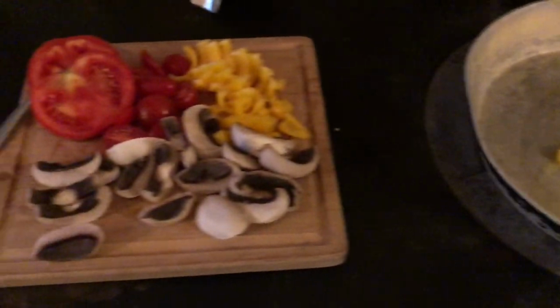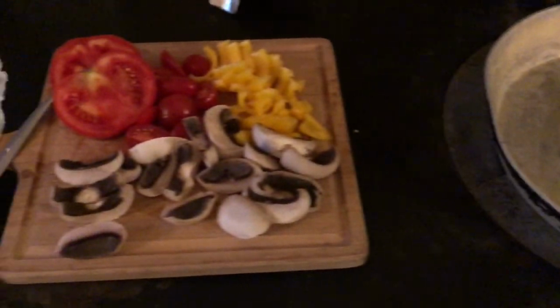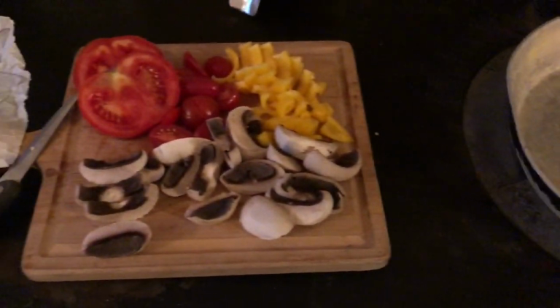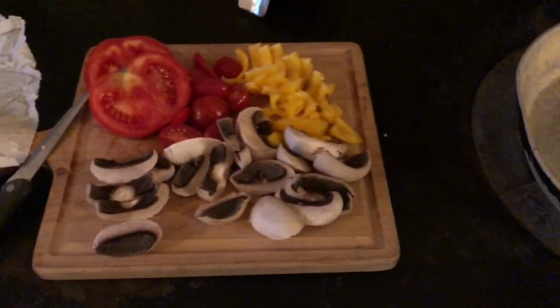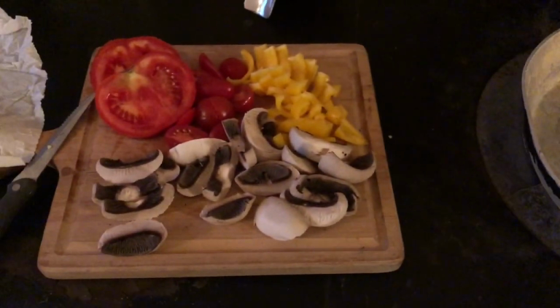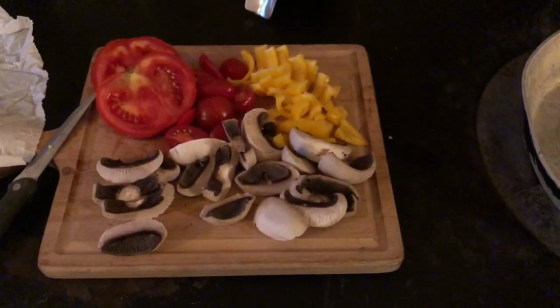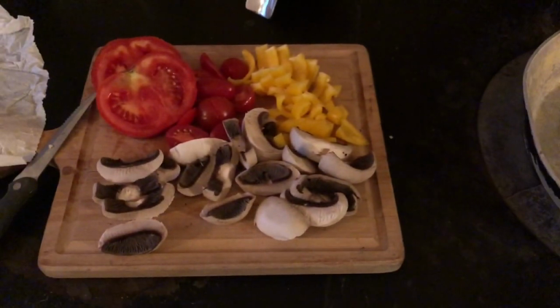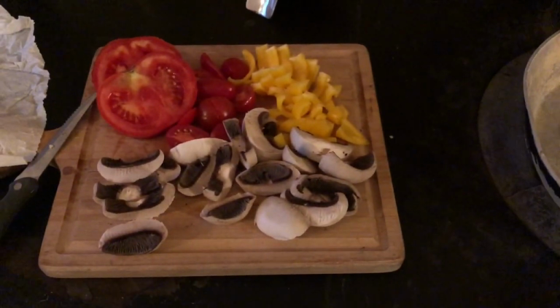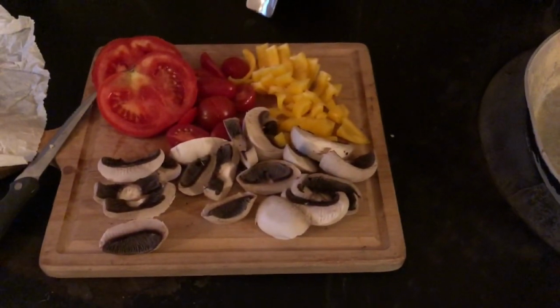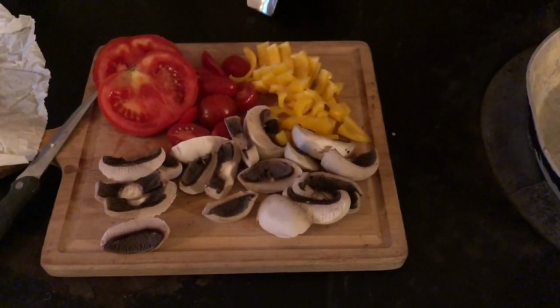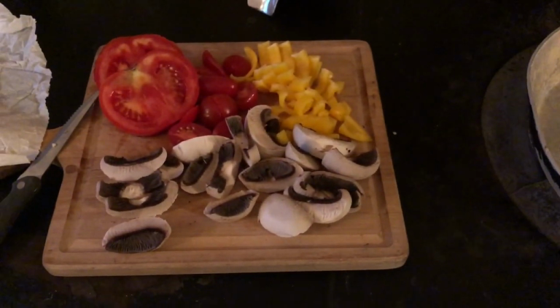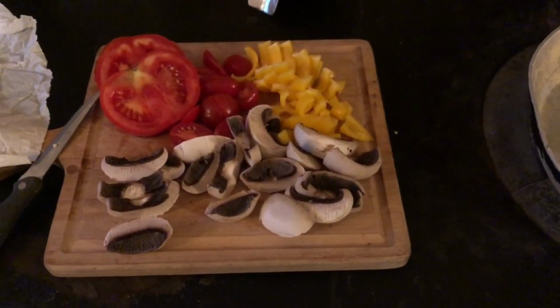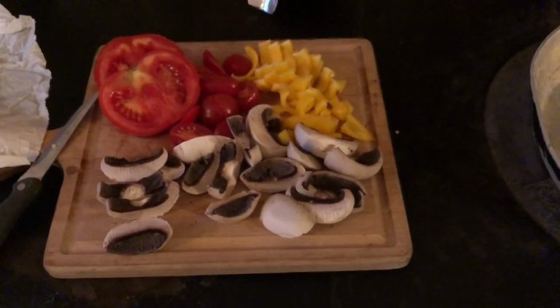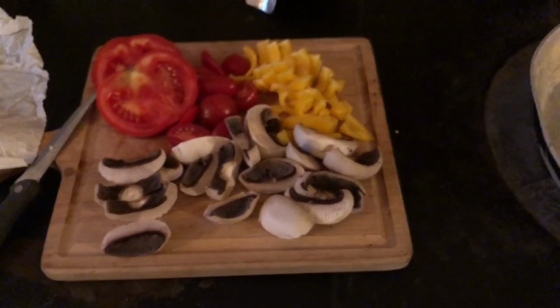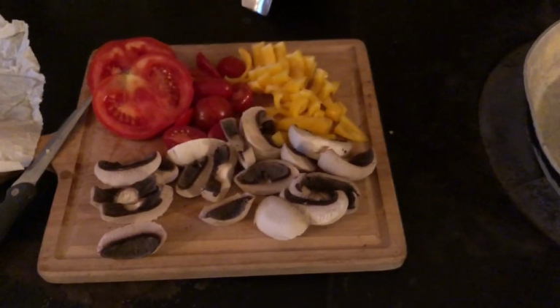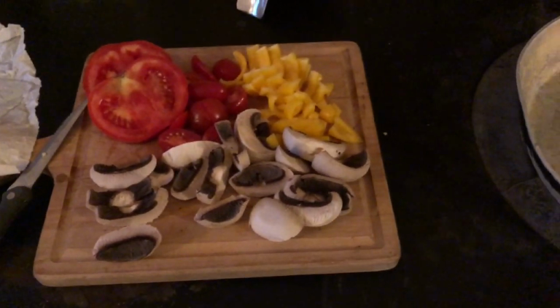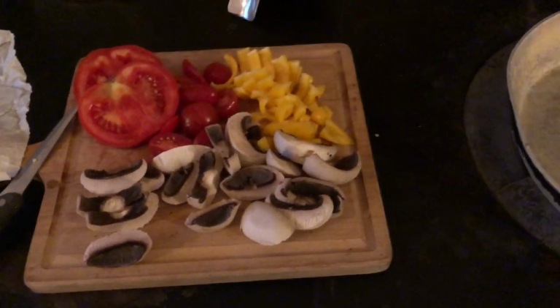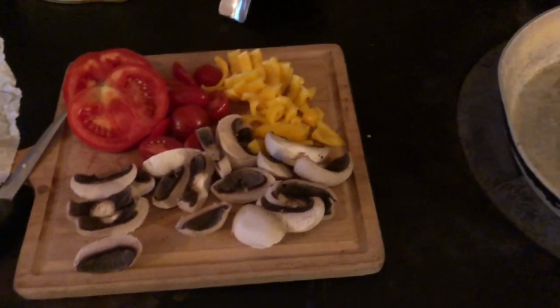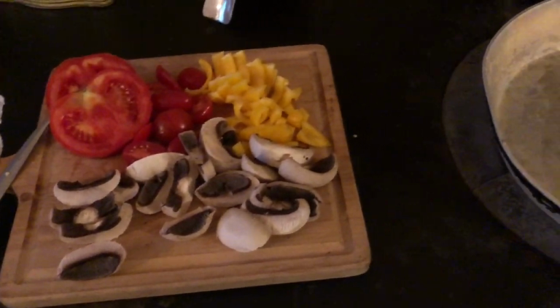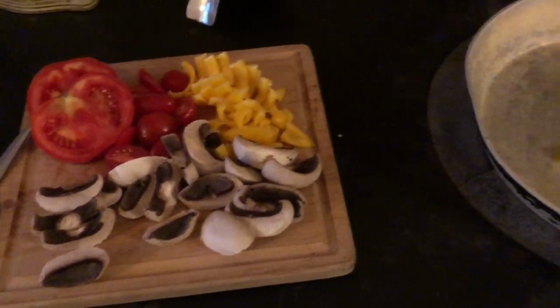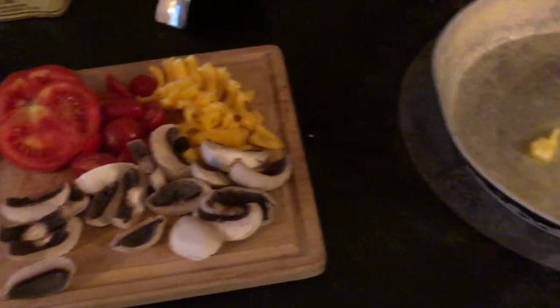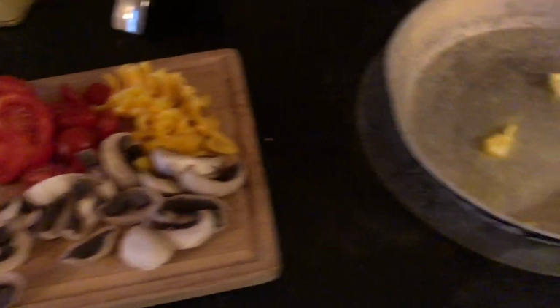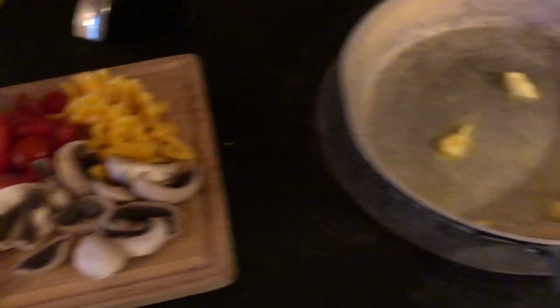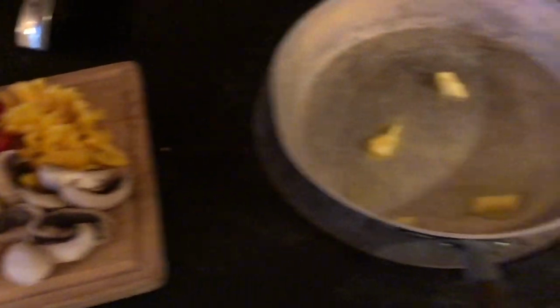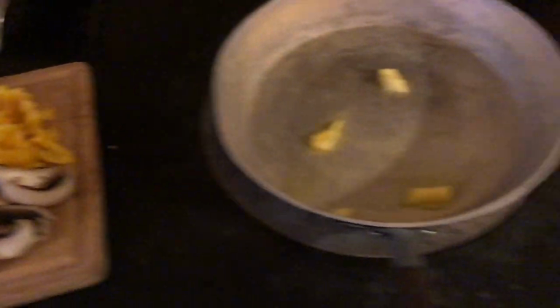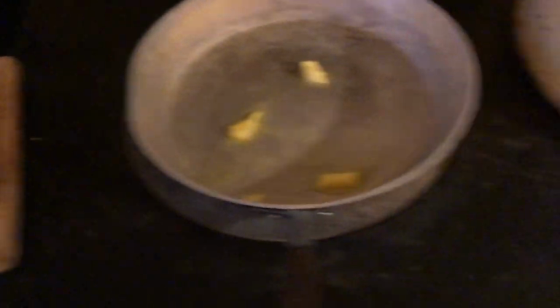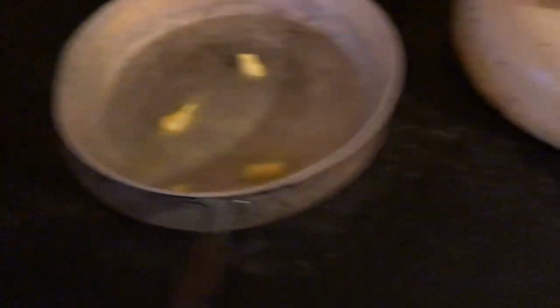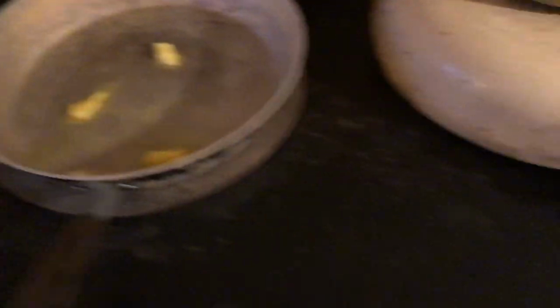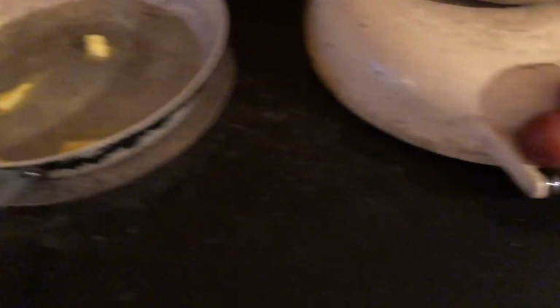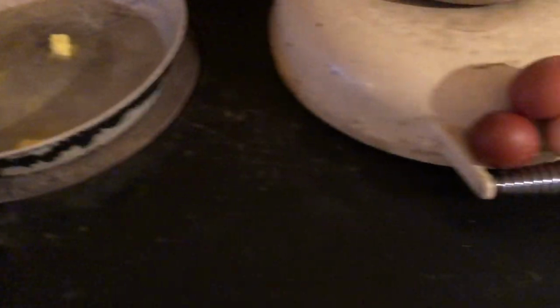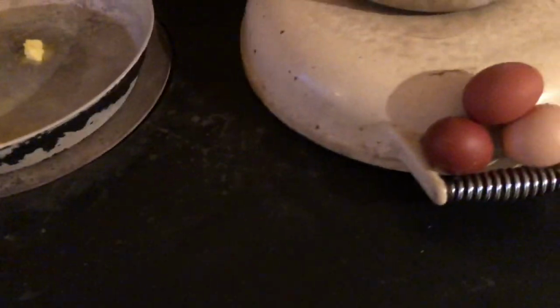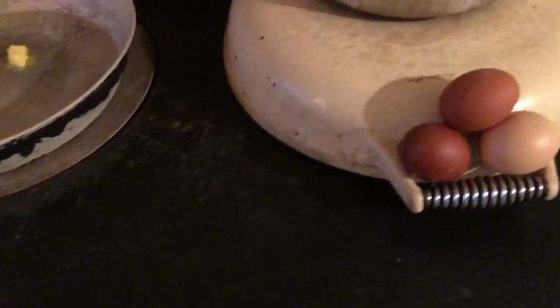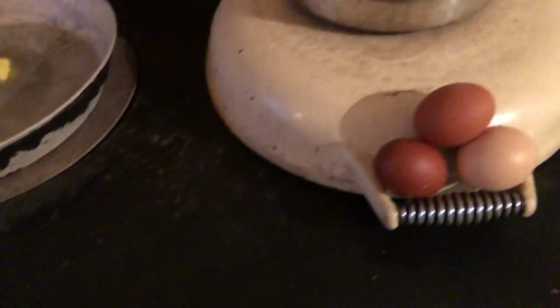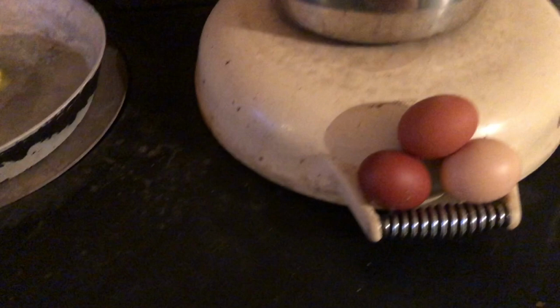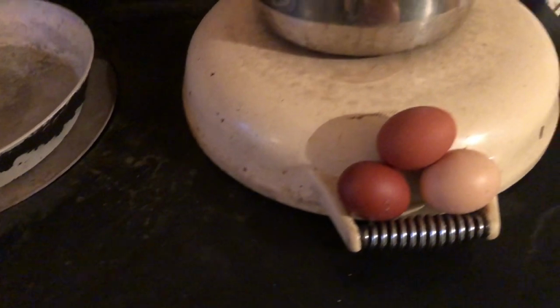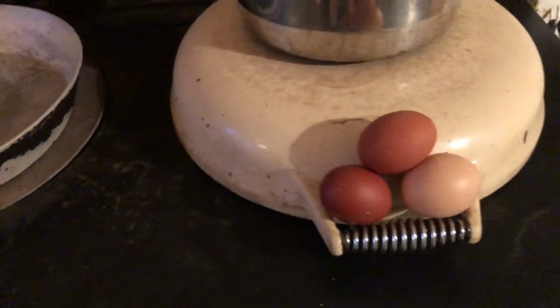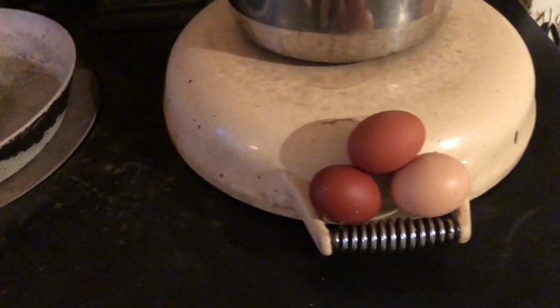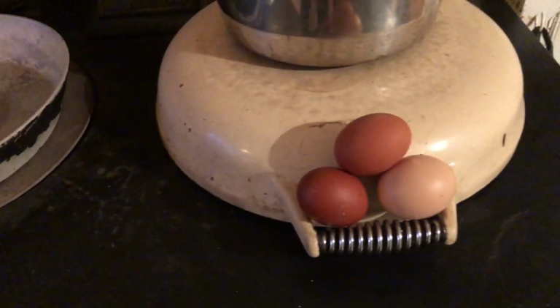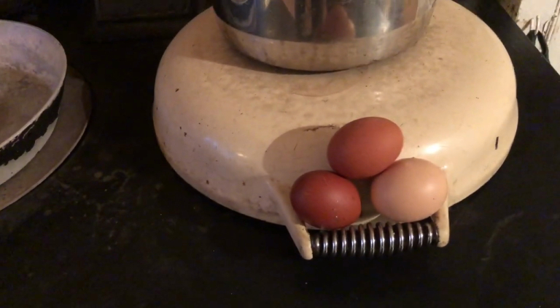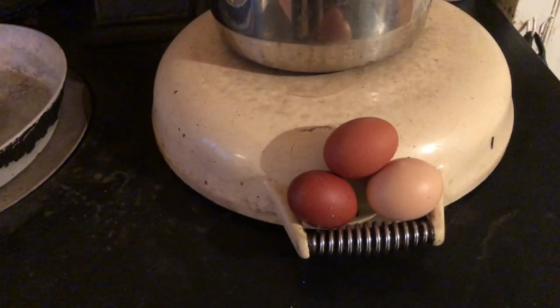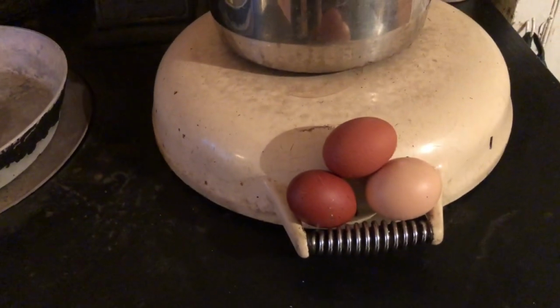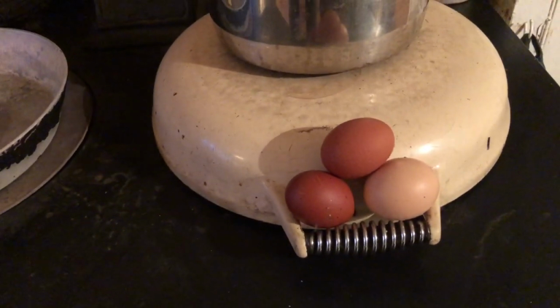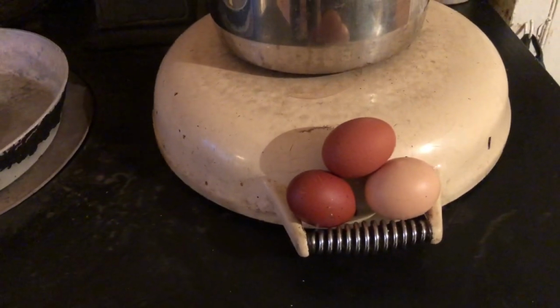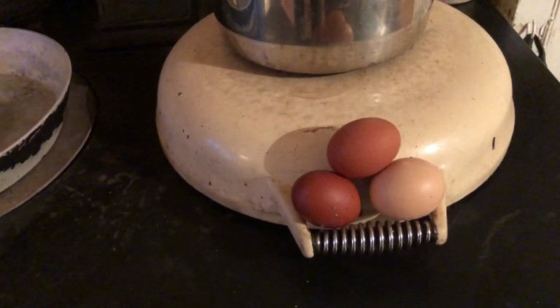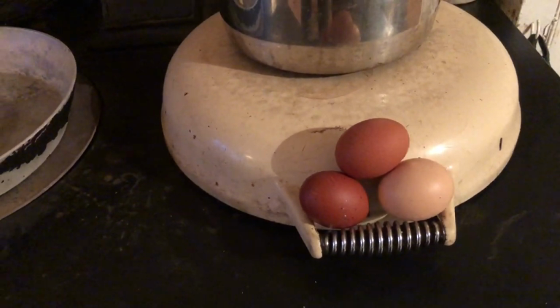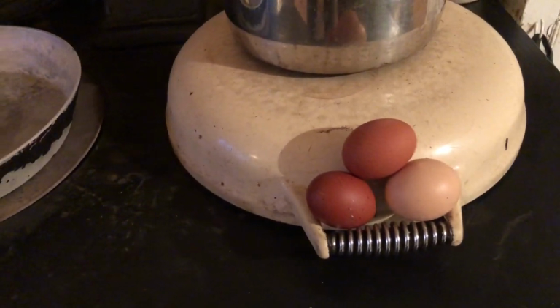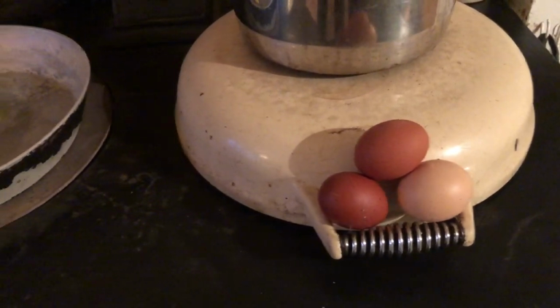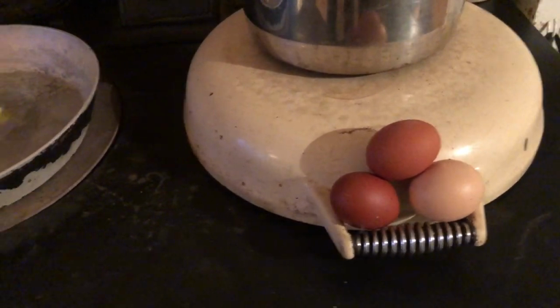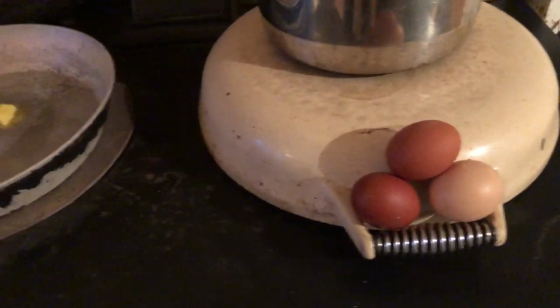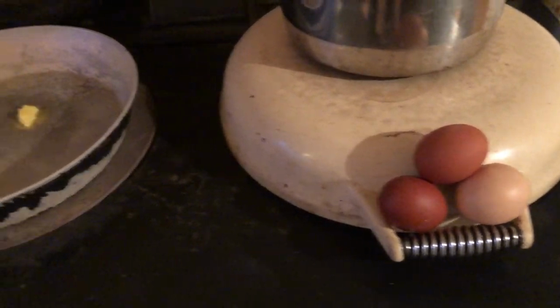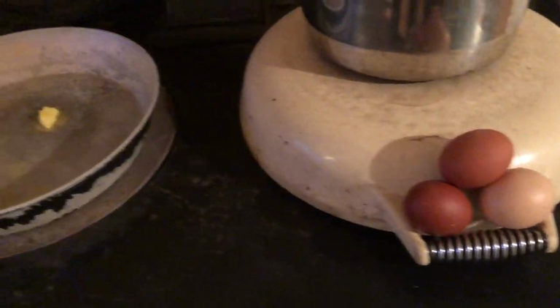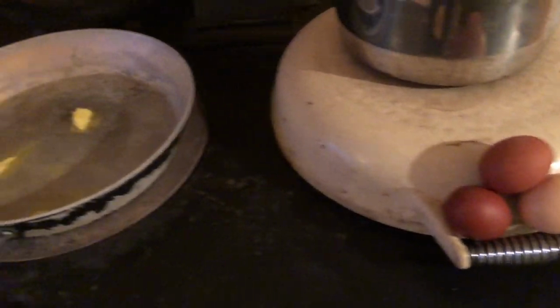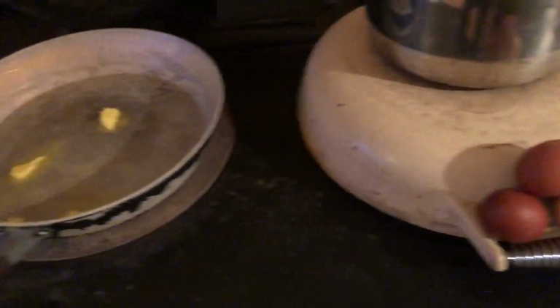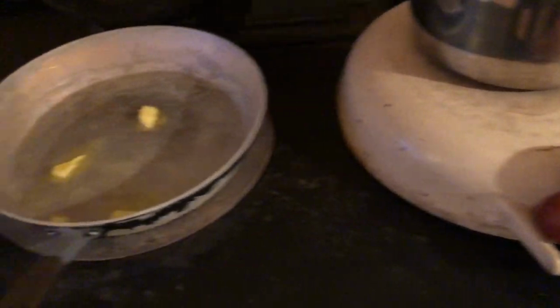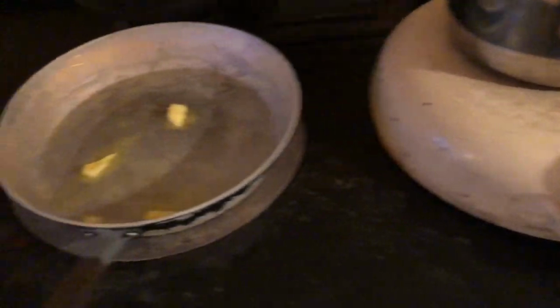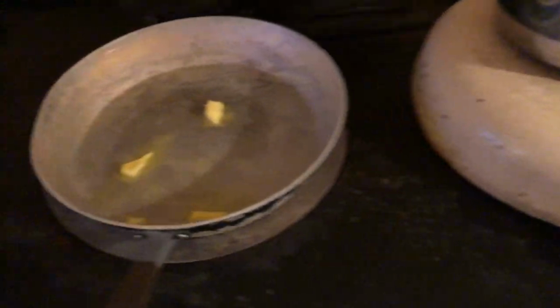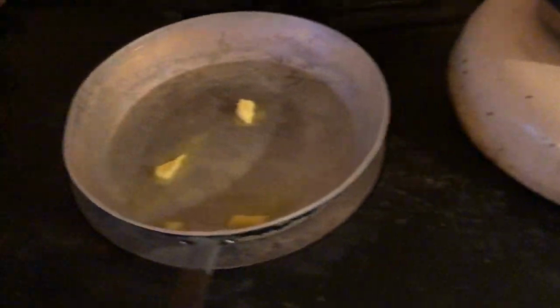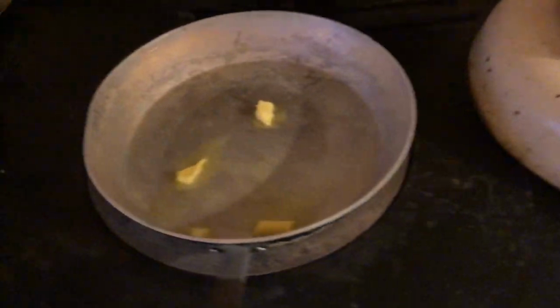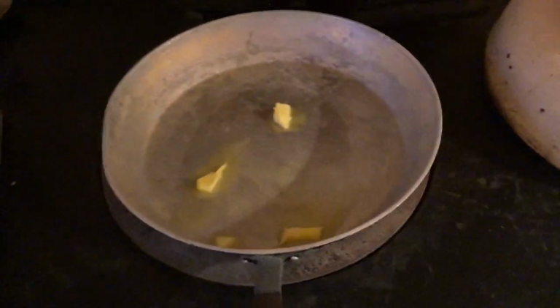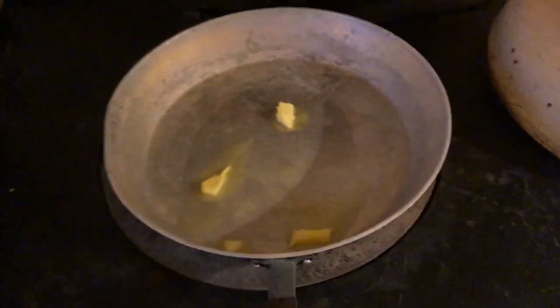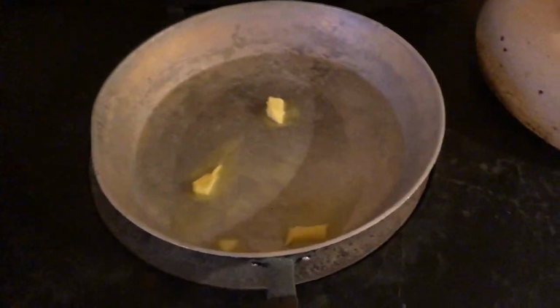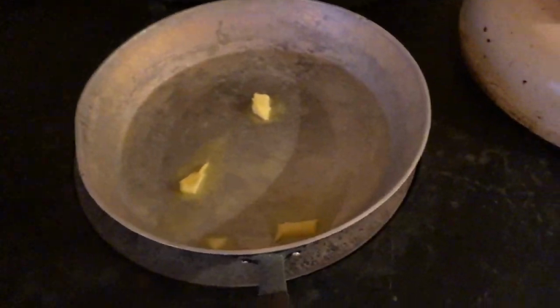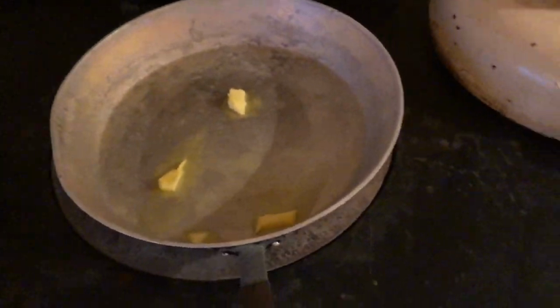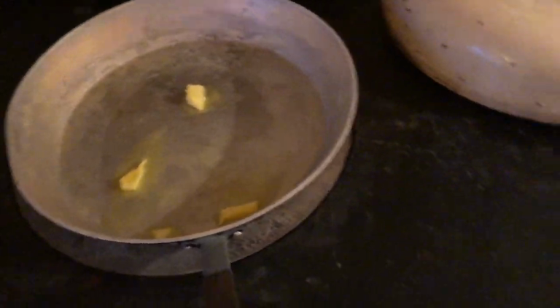So I'm gonna let that melt now, and then I'll put the vegetables on, and then I'll put the eggs on. Yum, yum, yum, yum.